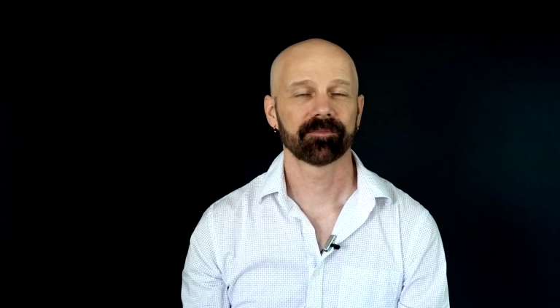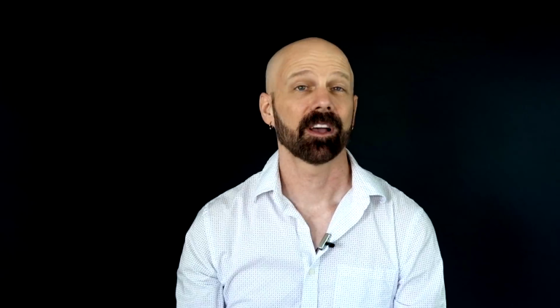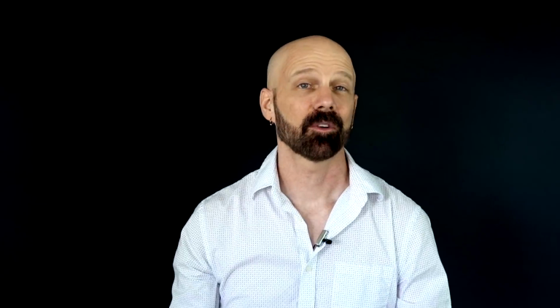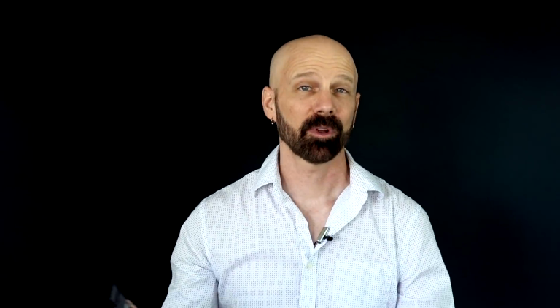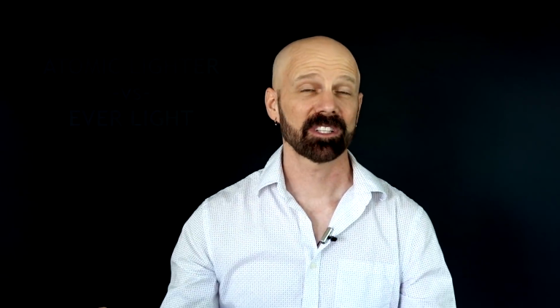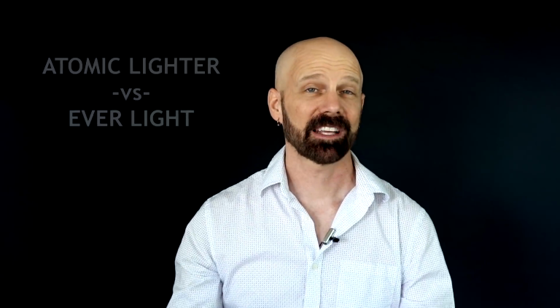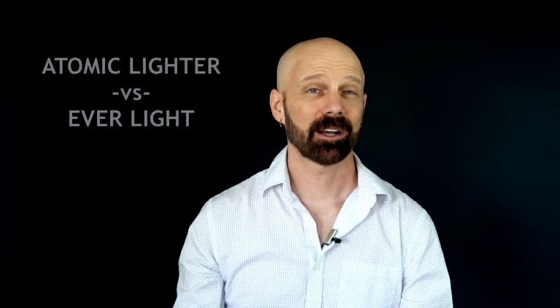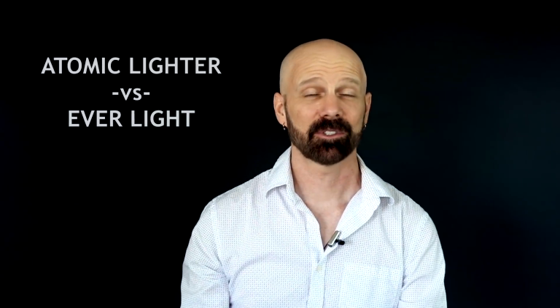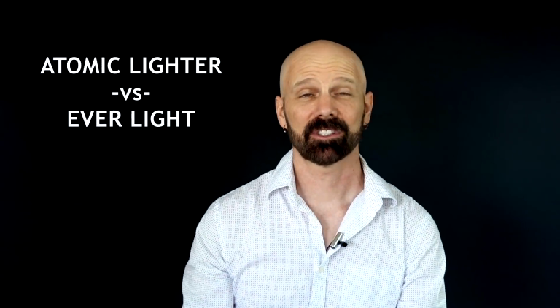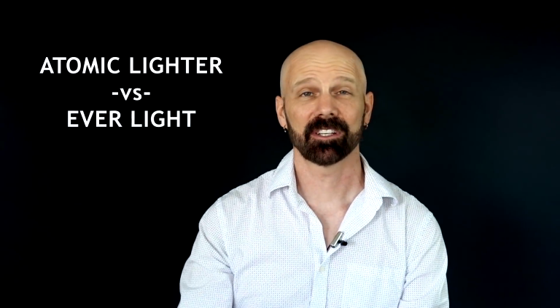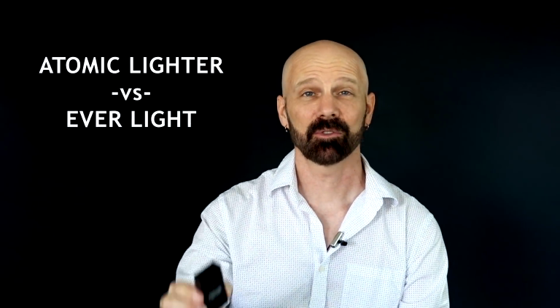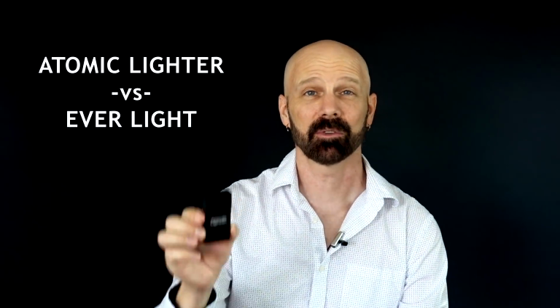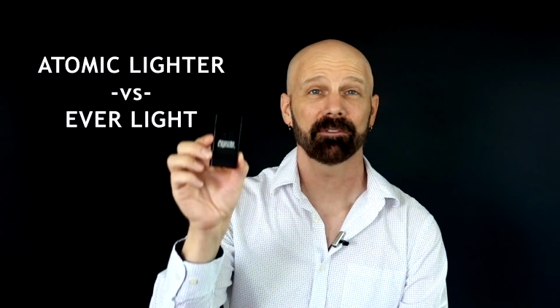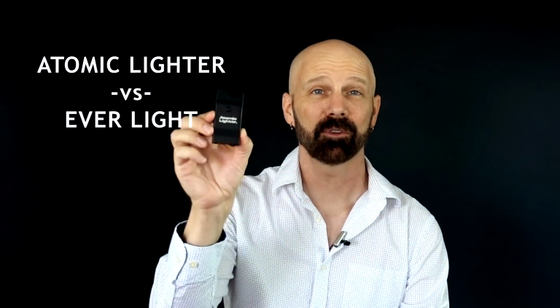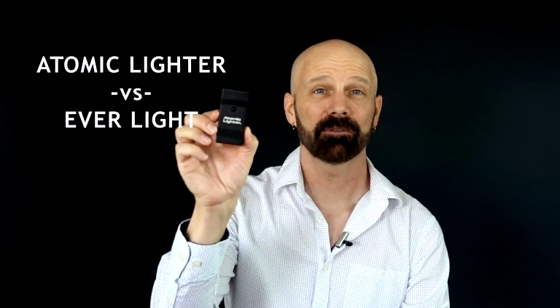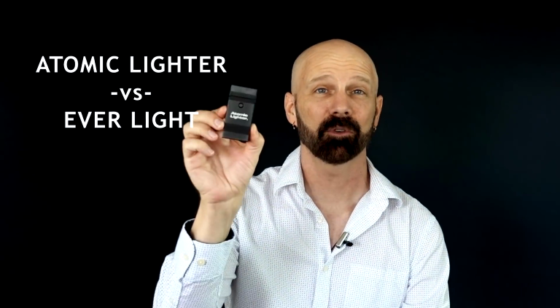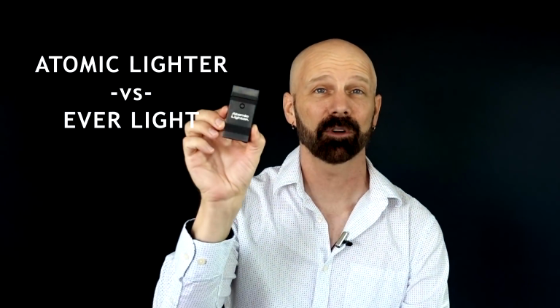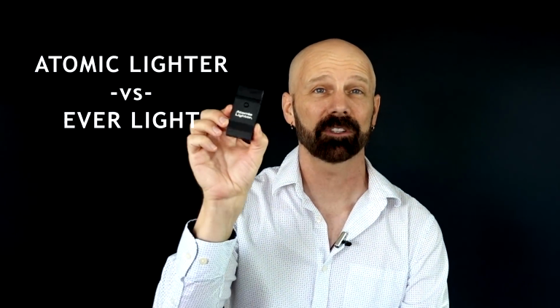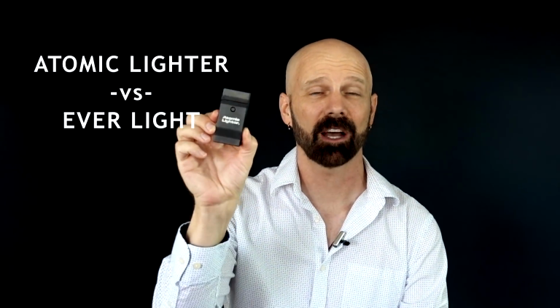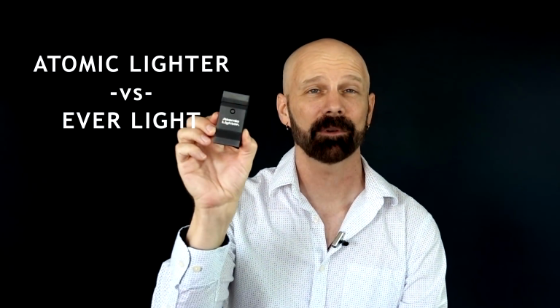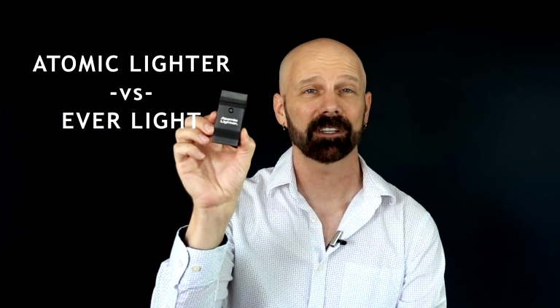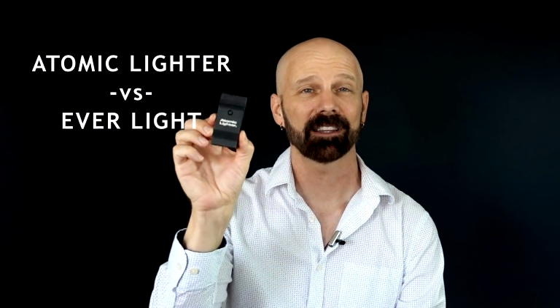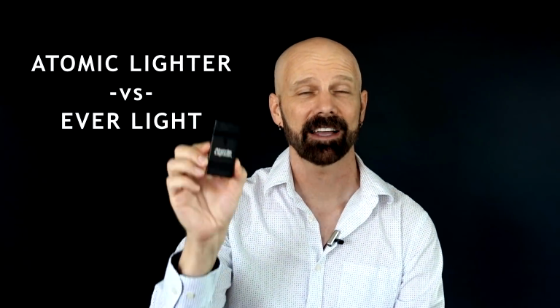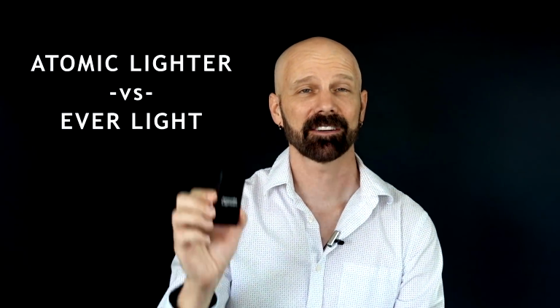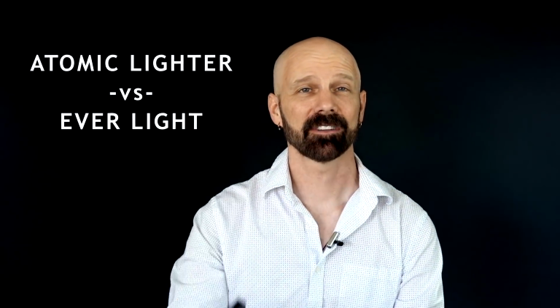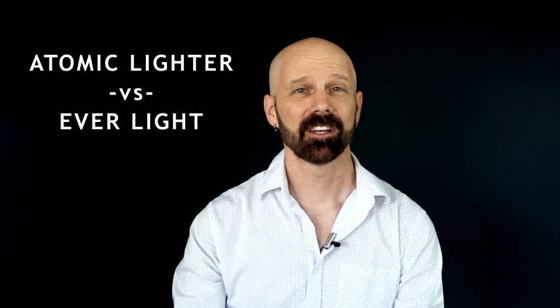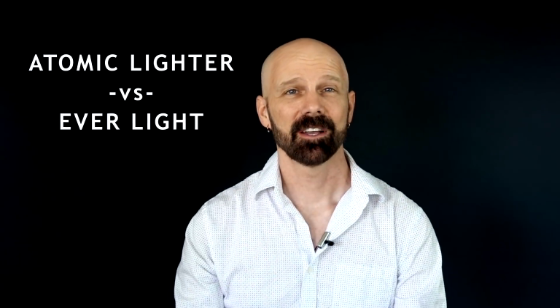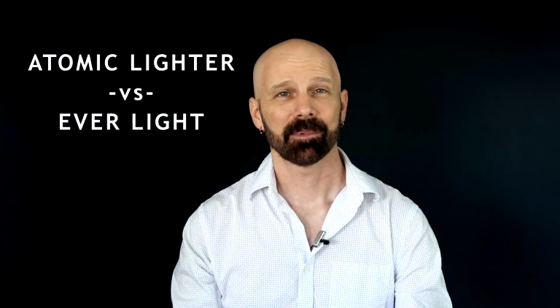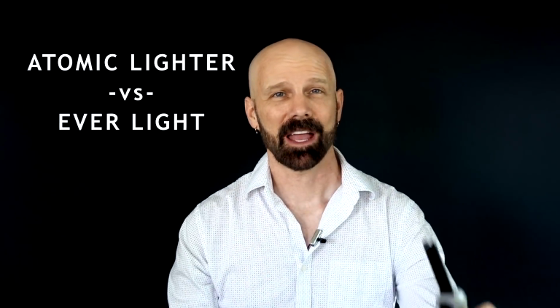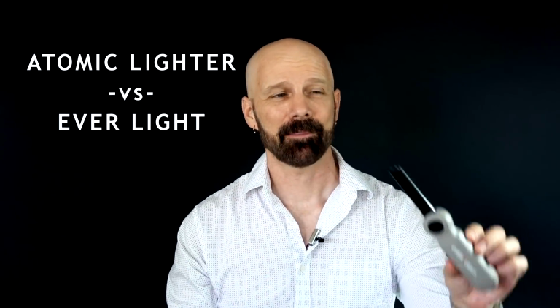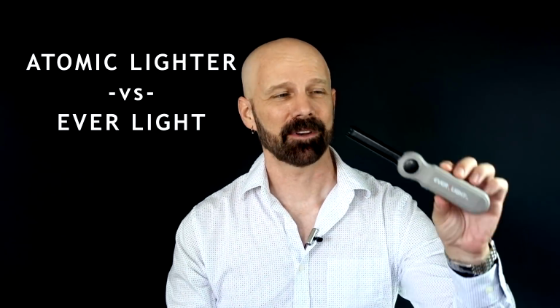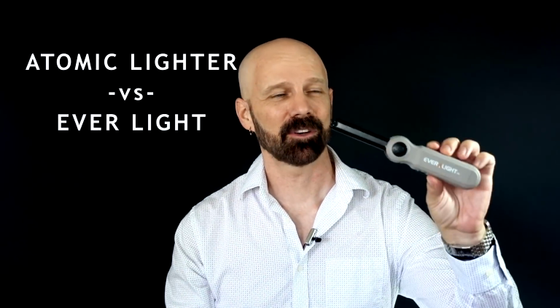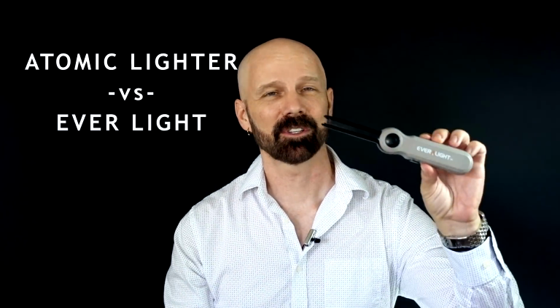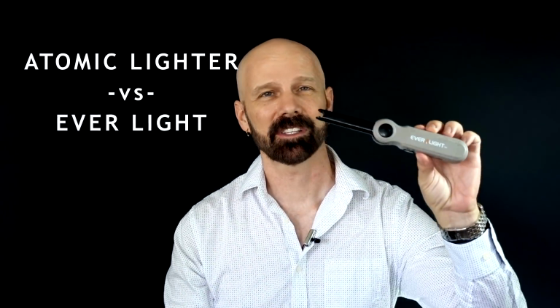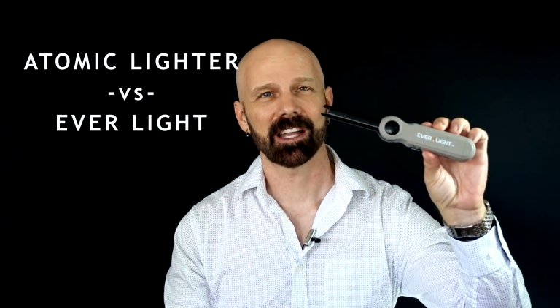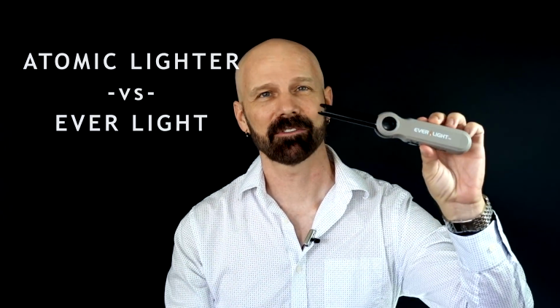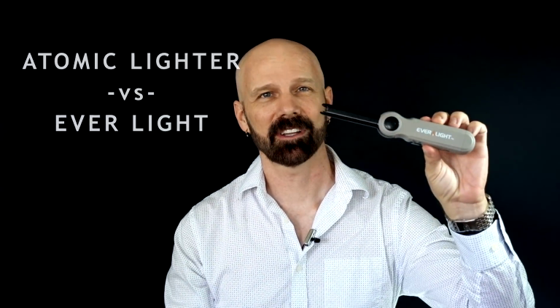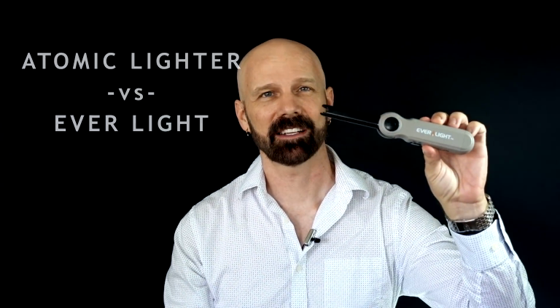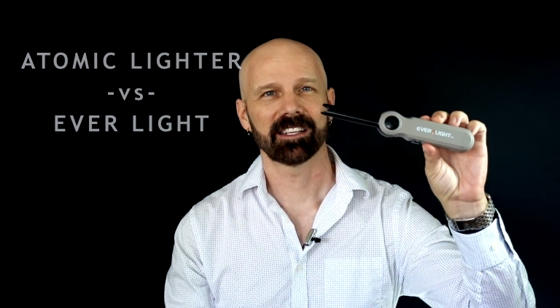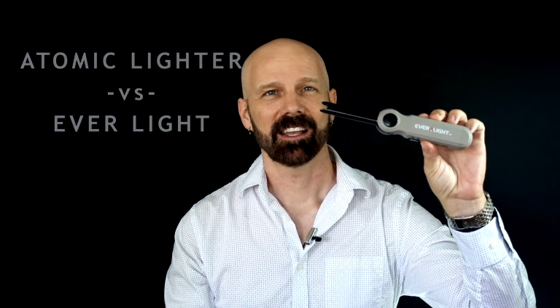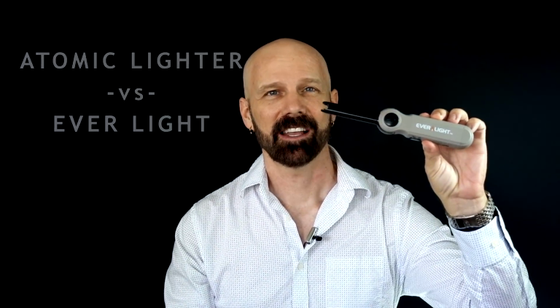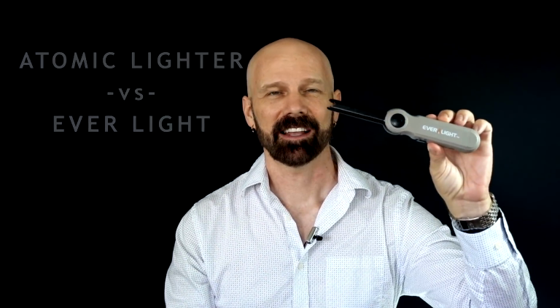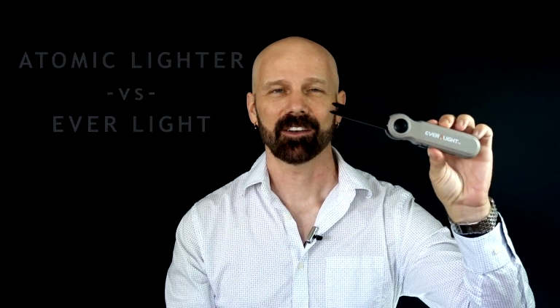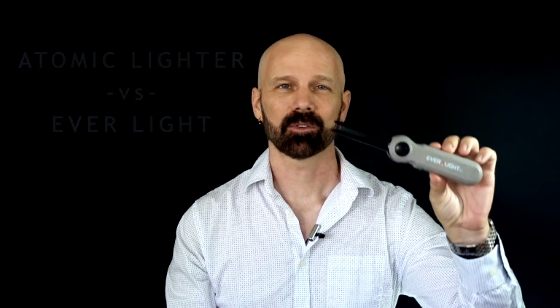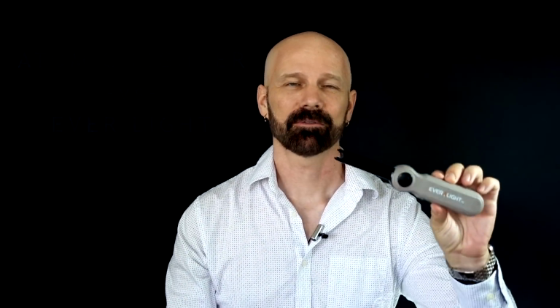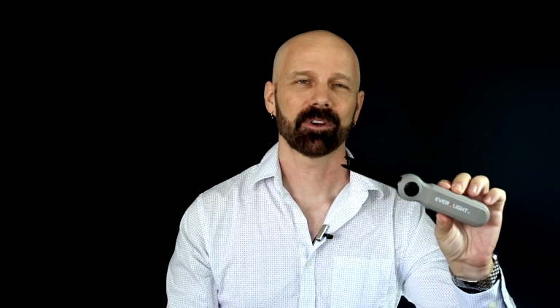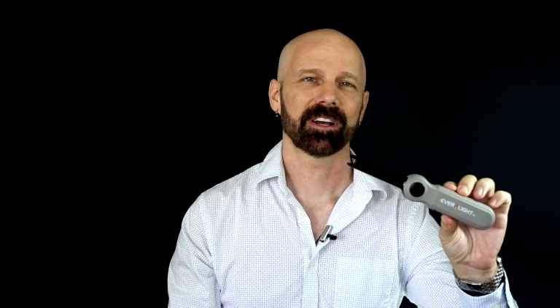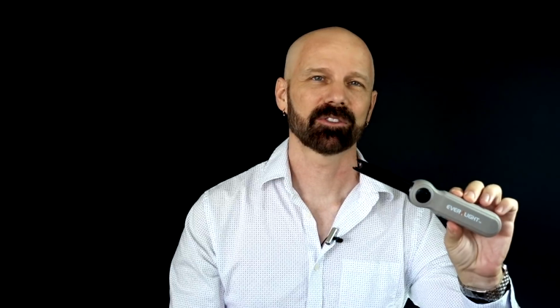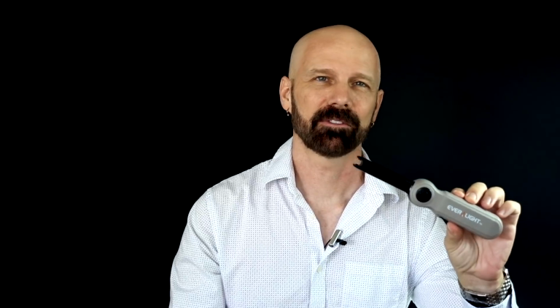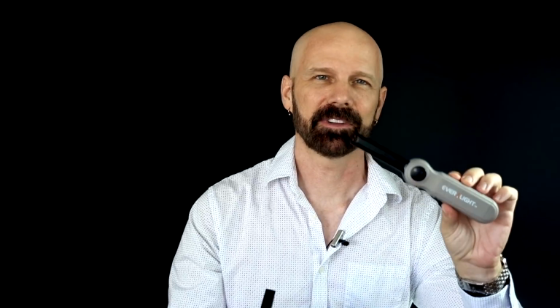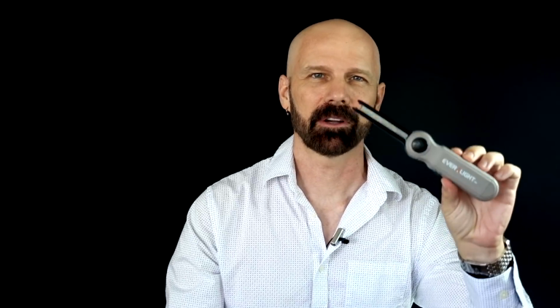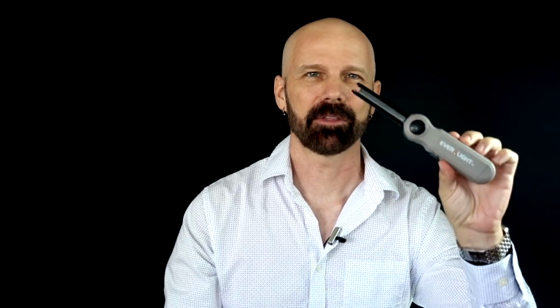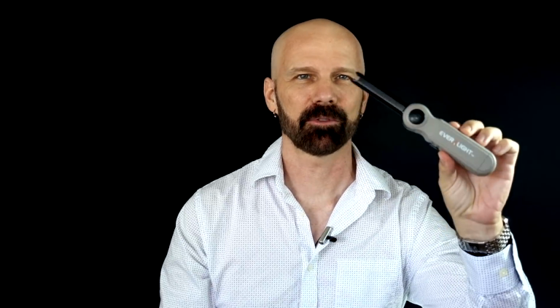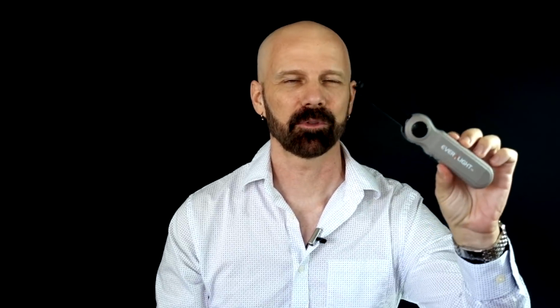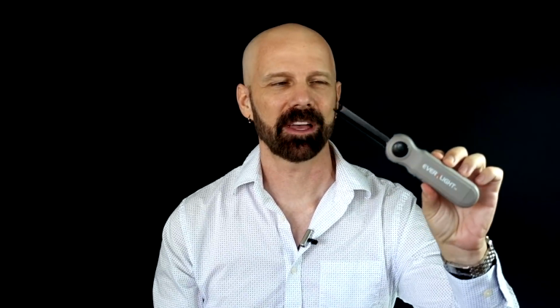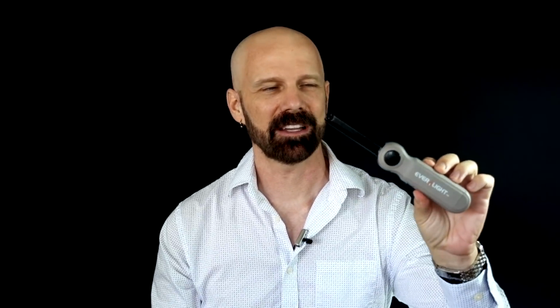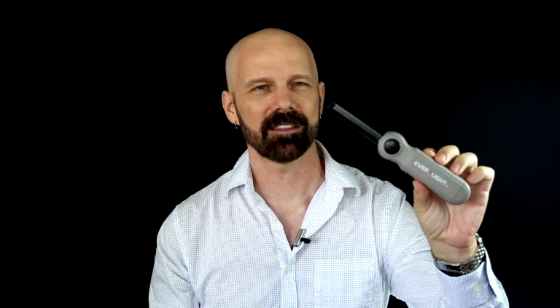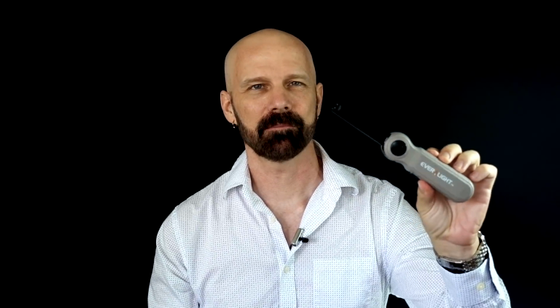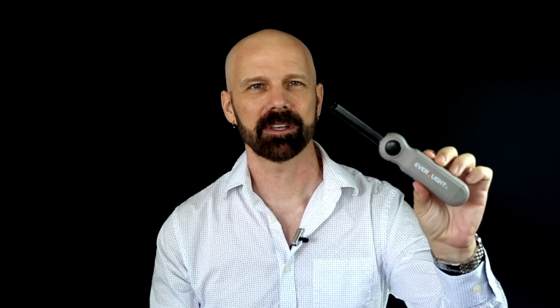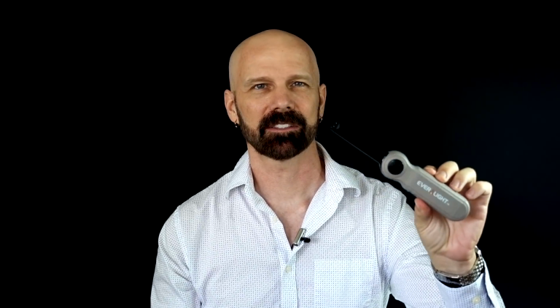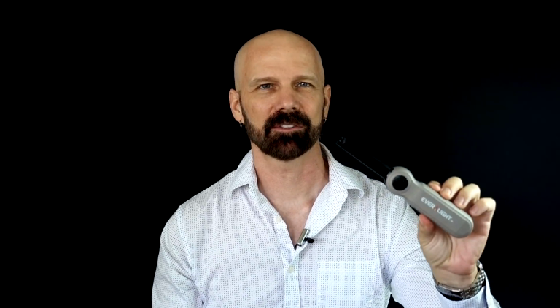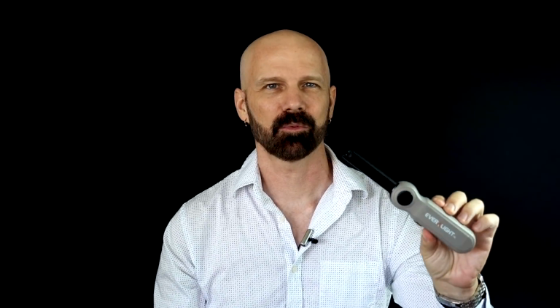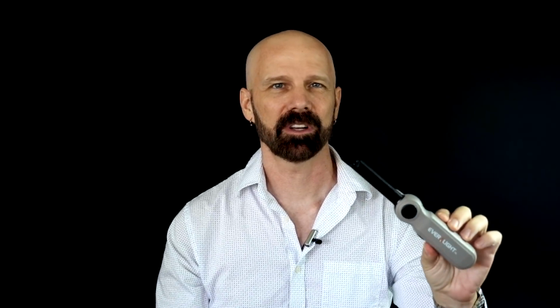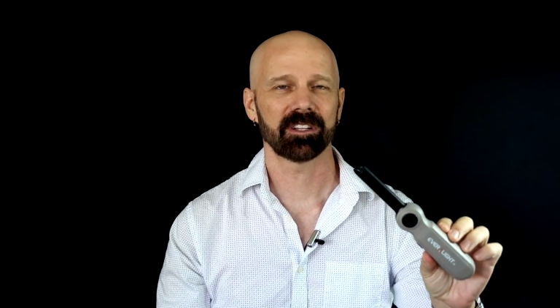Originally I was just going to do a review for Atomic Lighter, but I happened to notice Everlight at a local Fry's, so I figured I'd throw that in the mix as well.